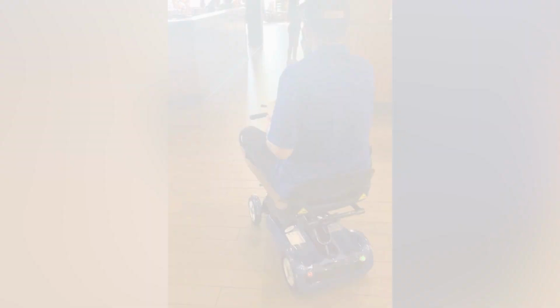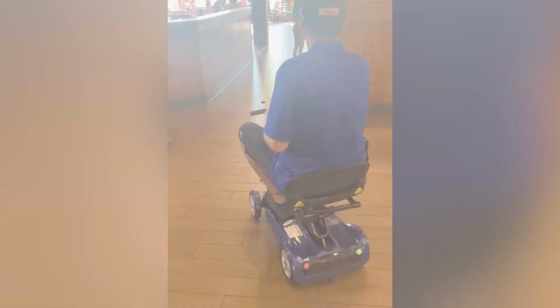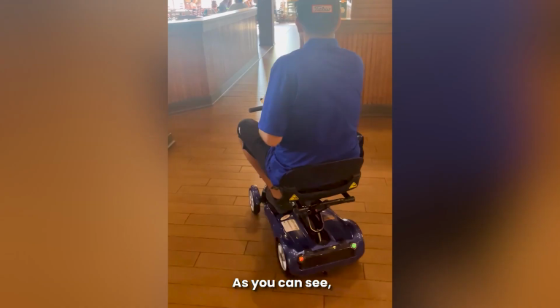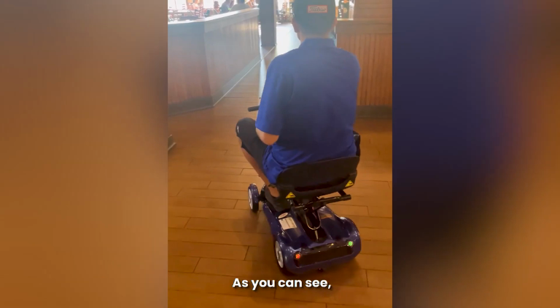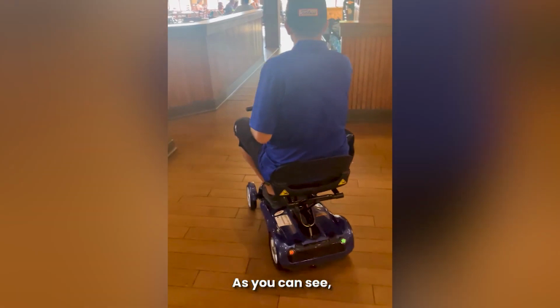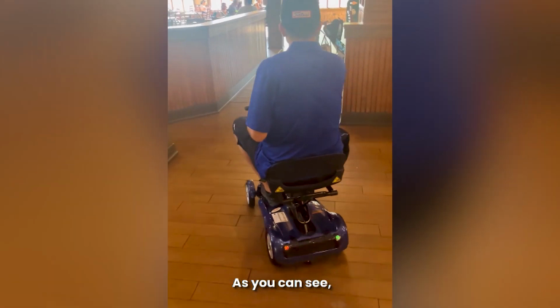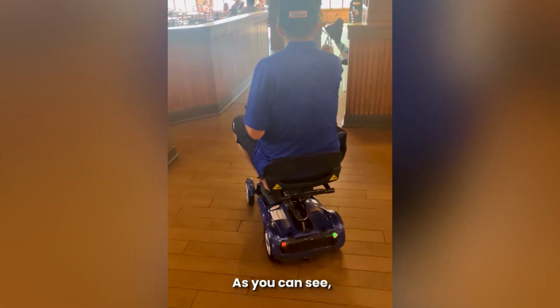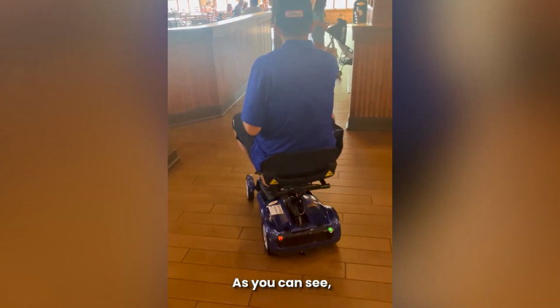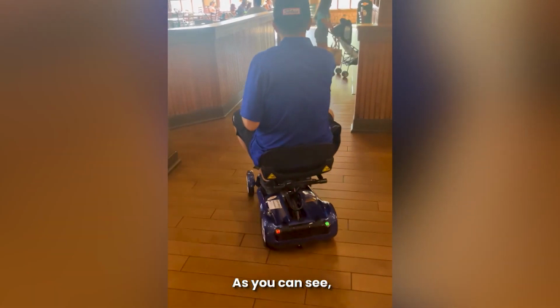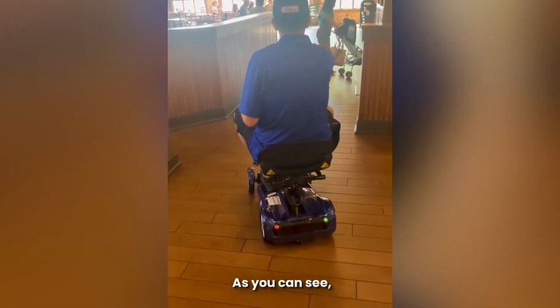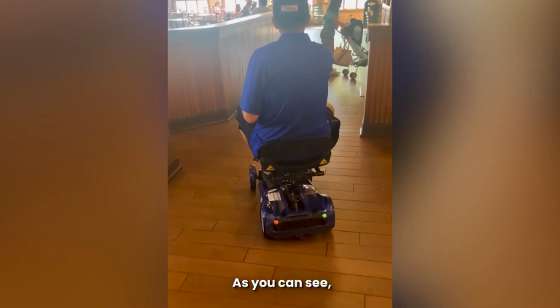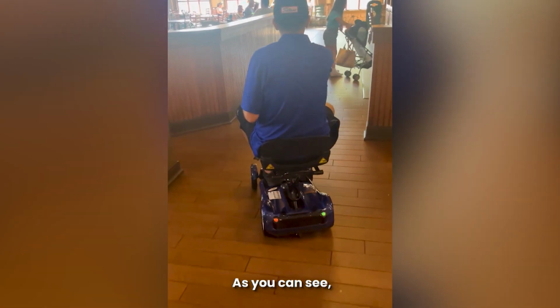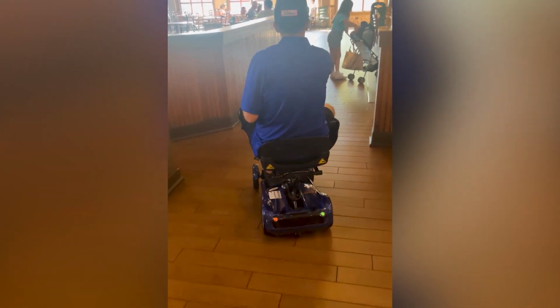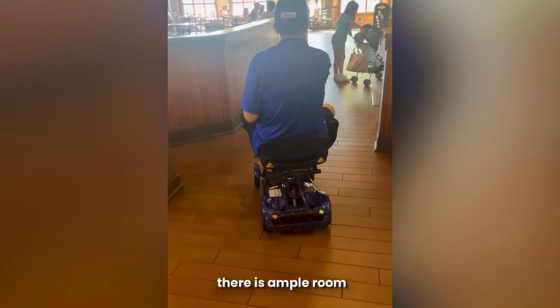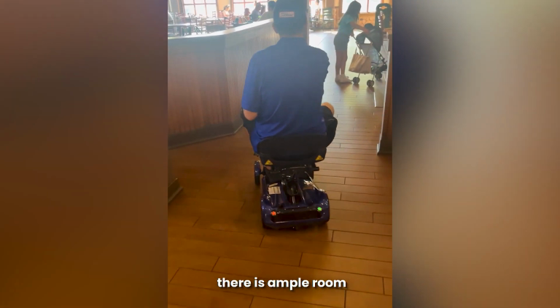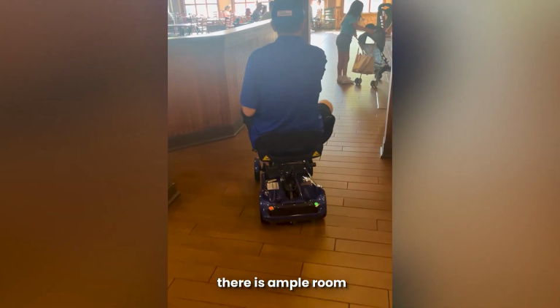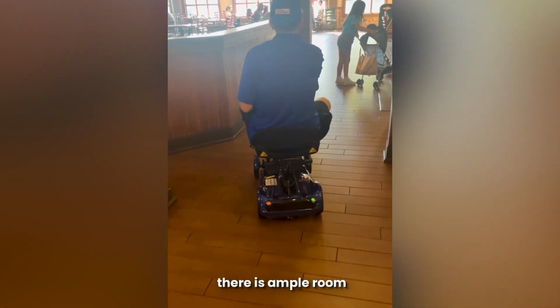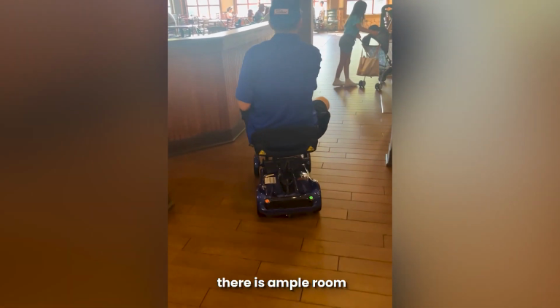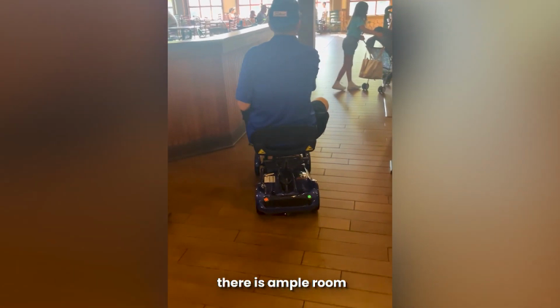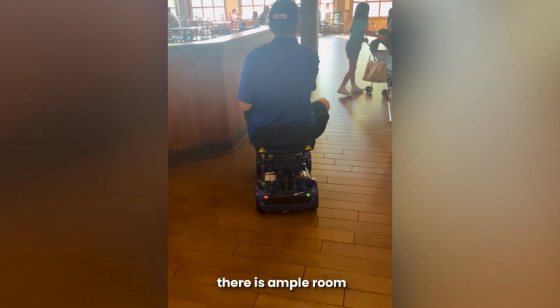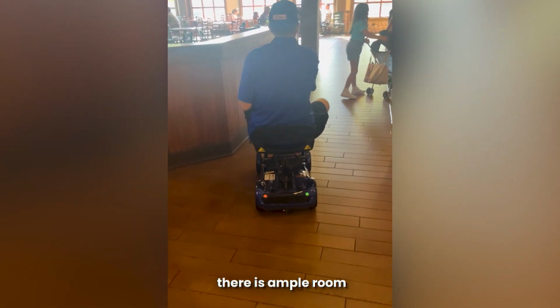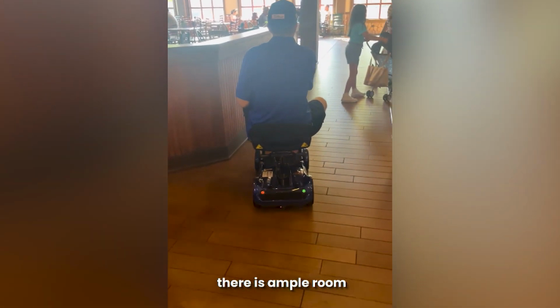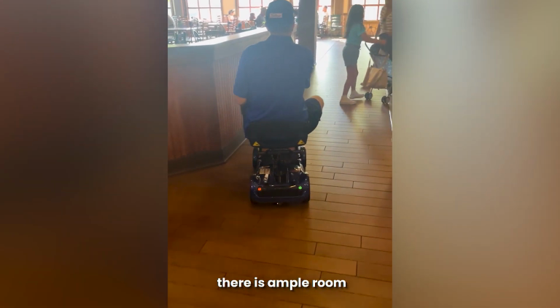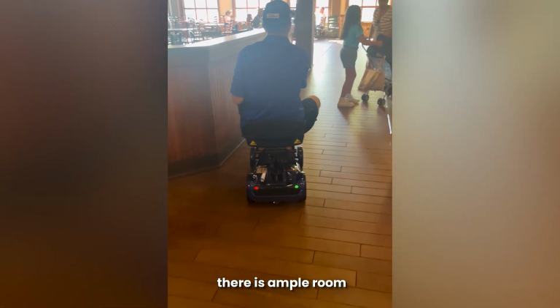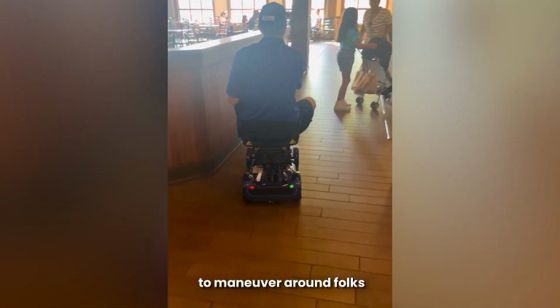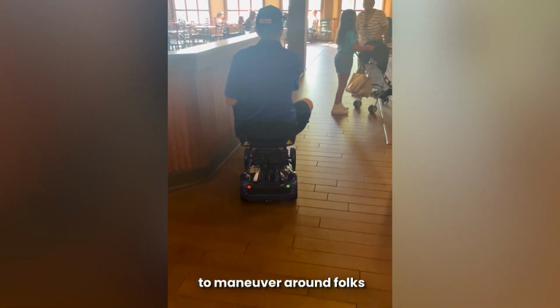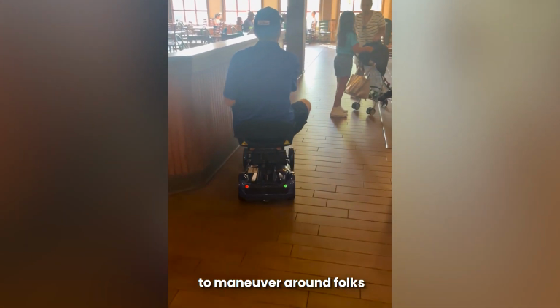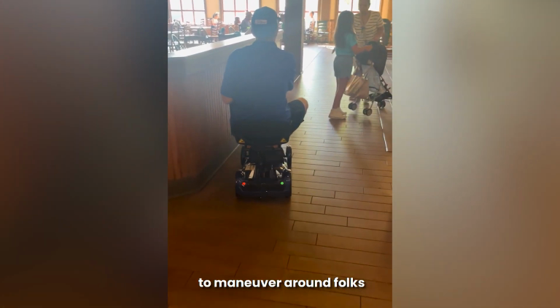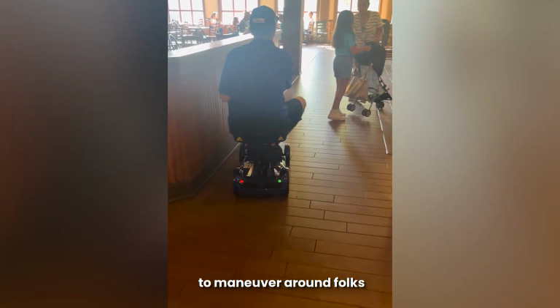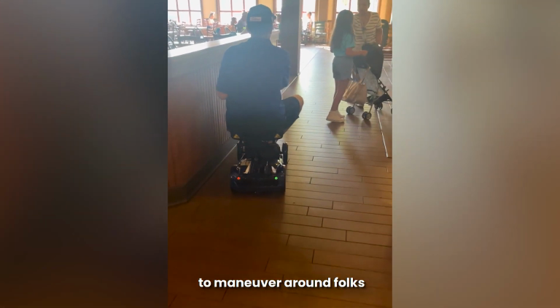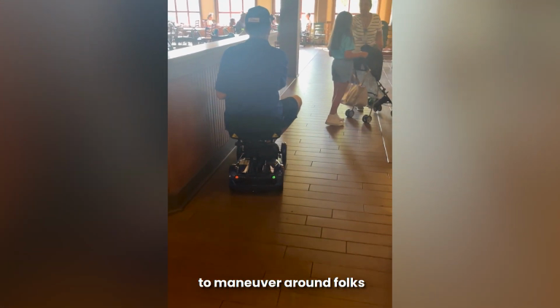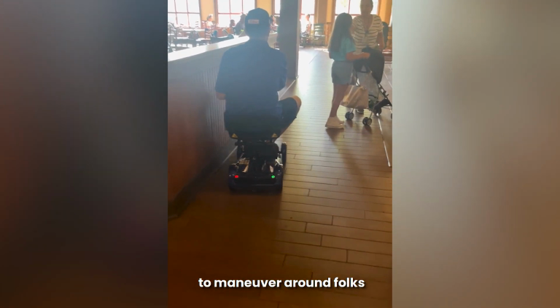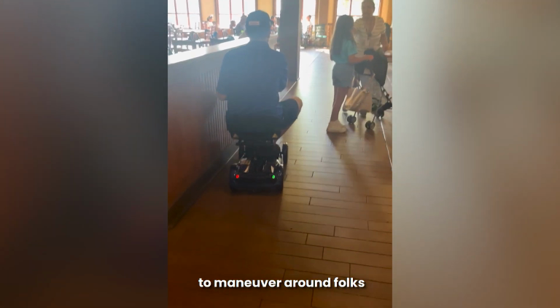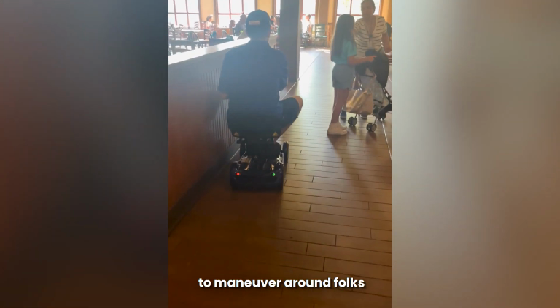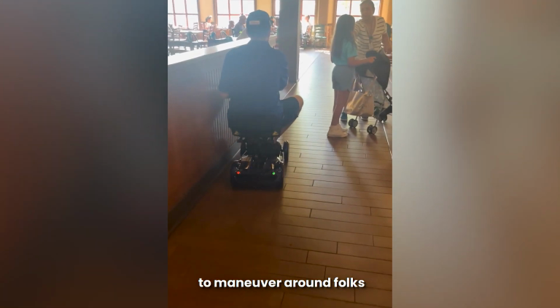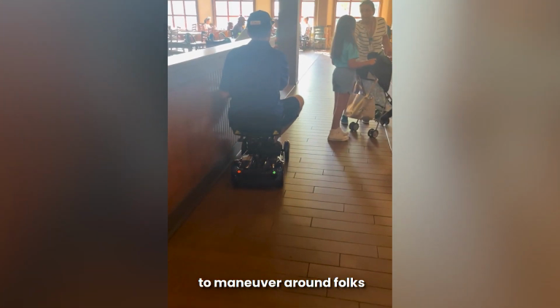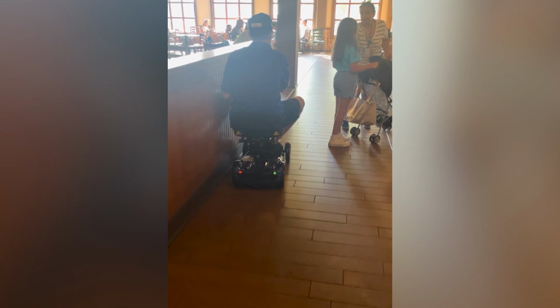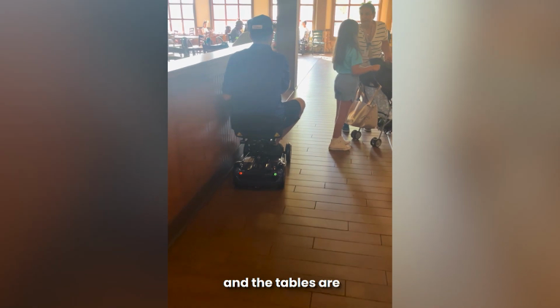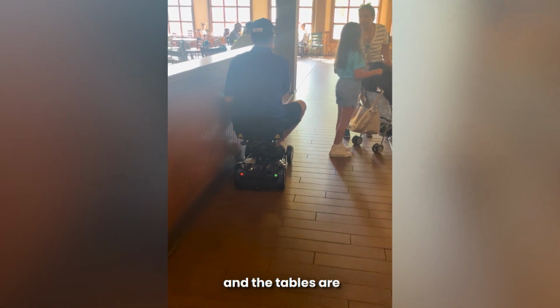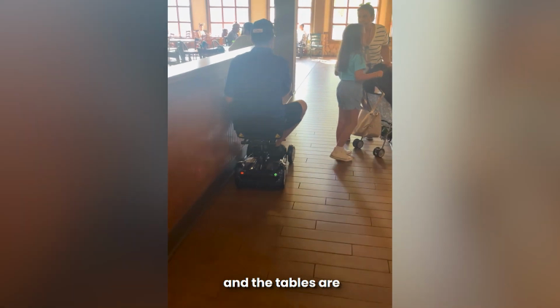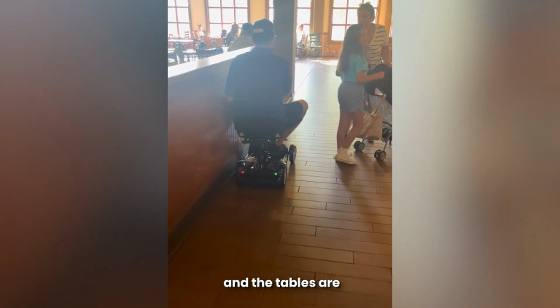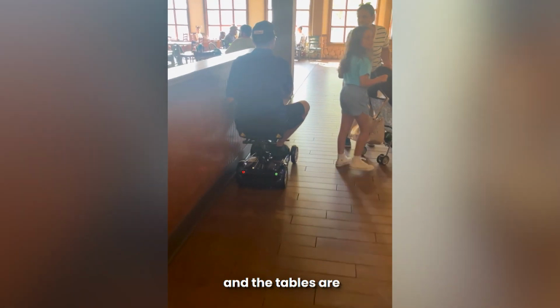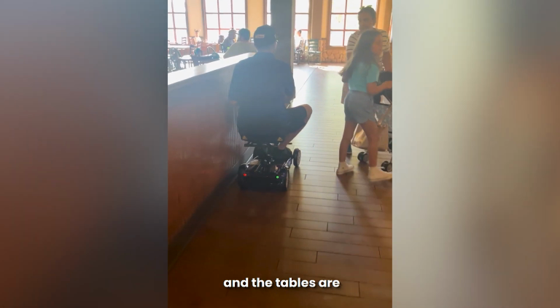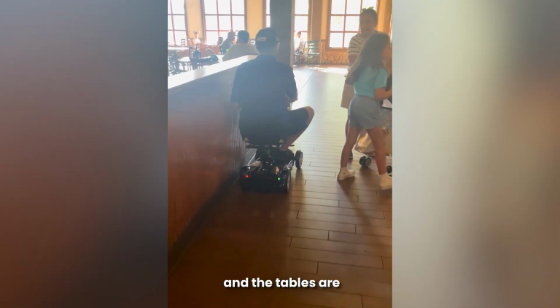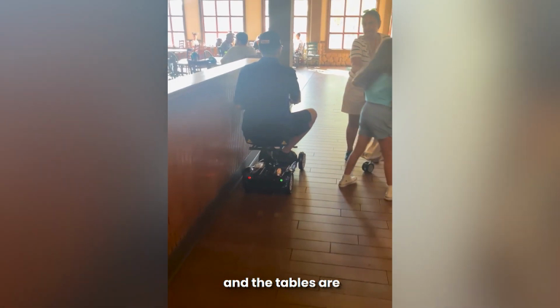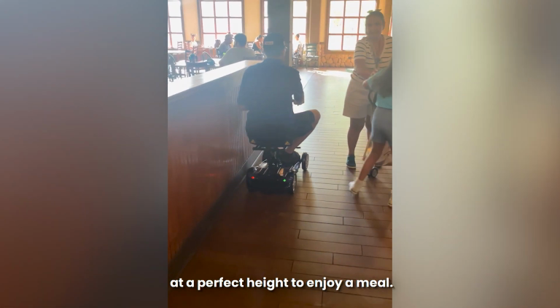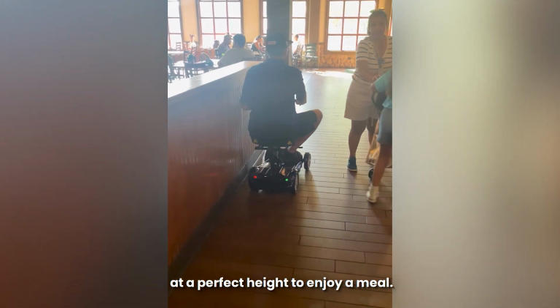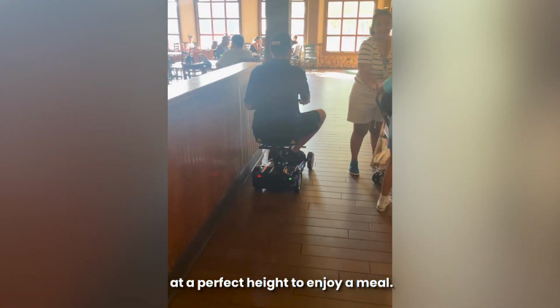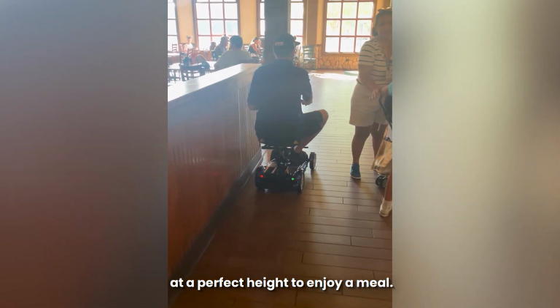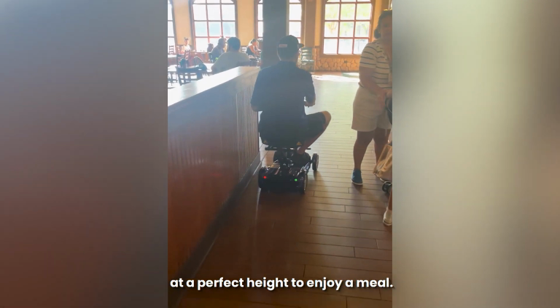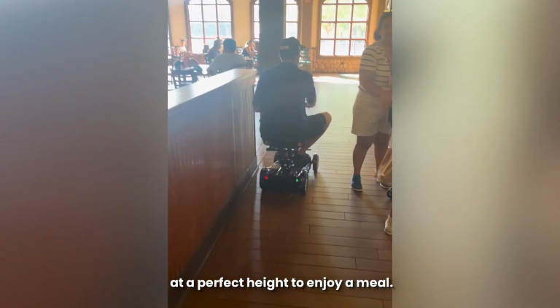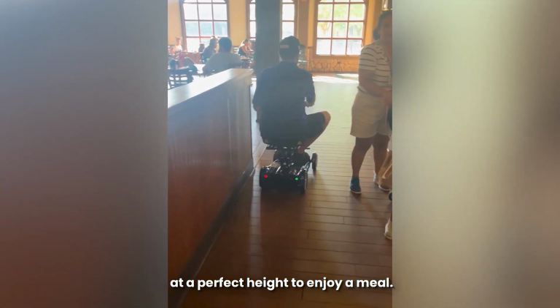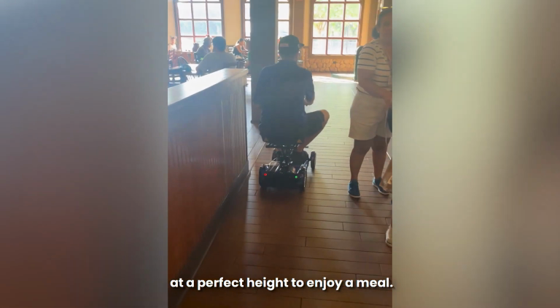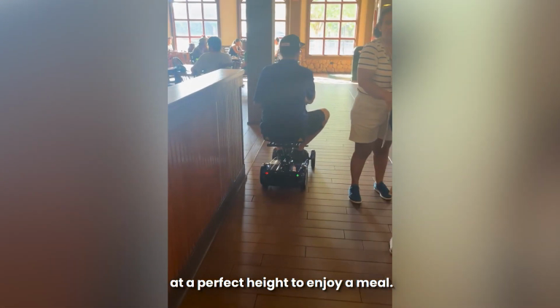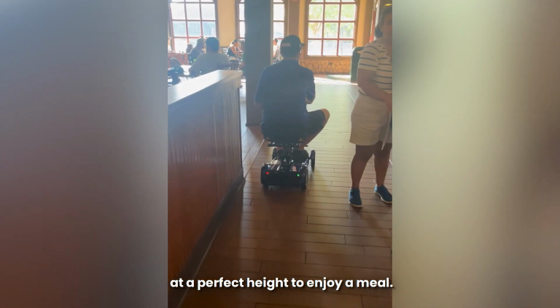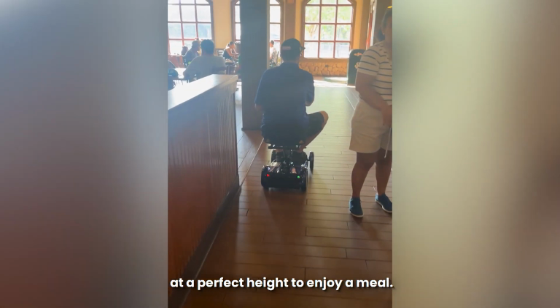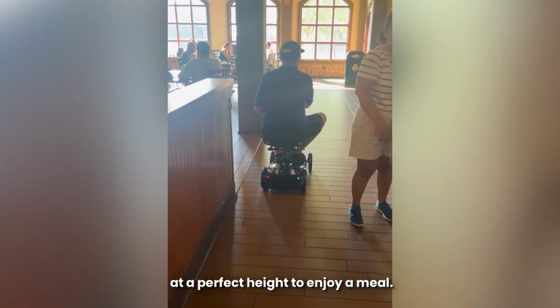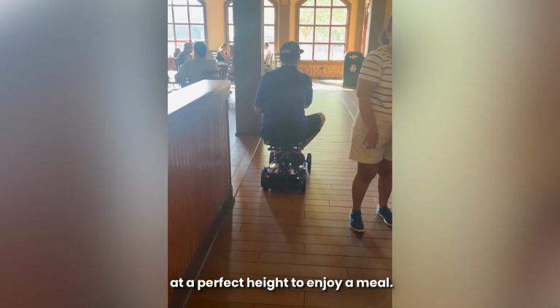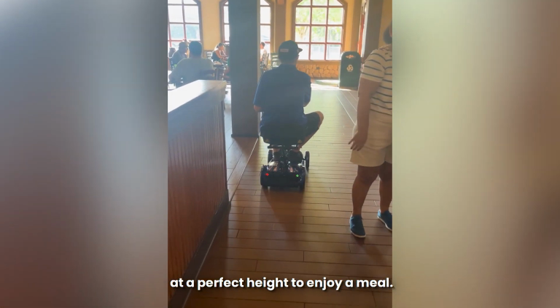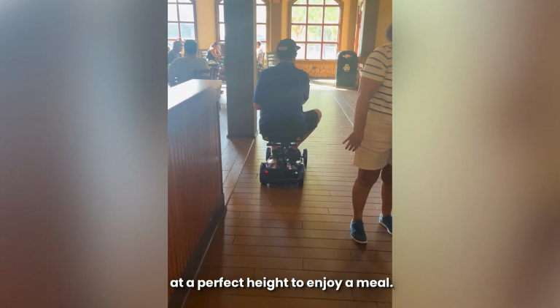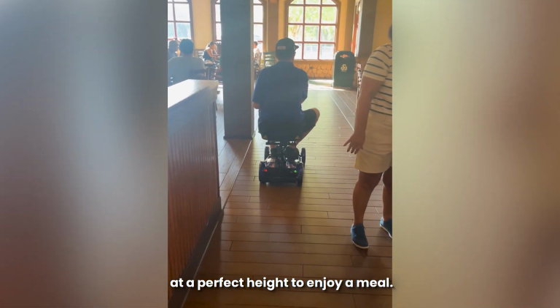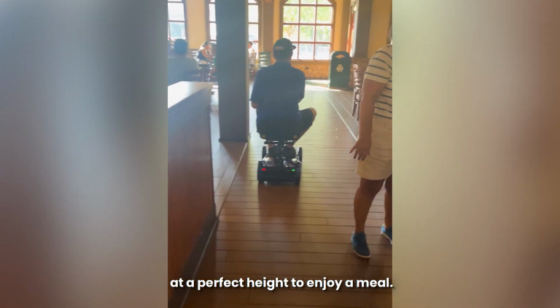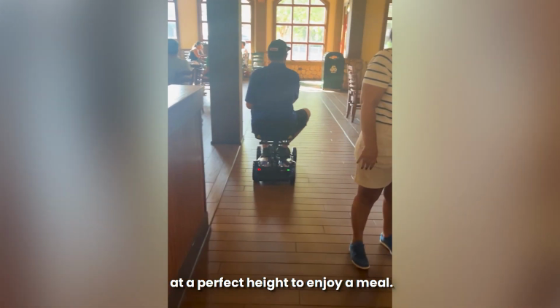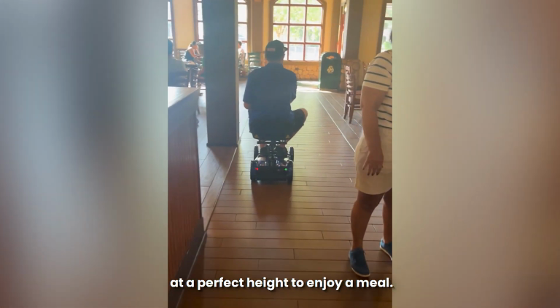As you can see, there is ample room to maneuver around folks and the tables are at a perfect height to enjoy a meal.